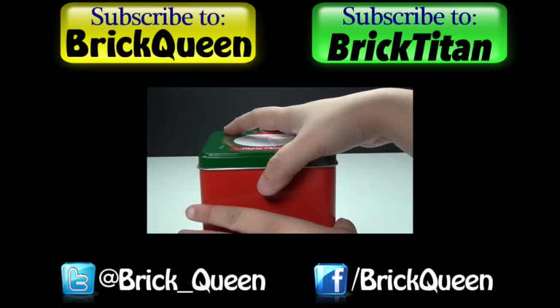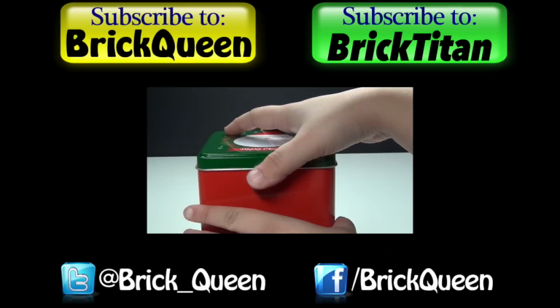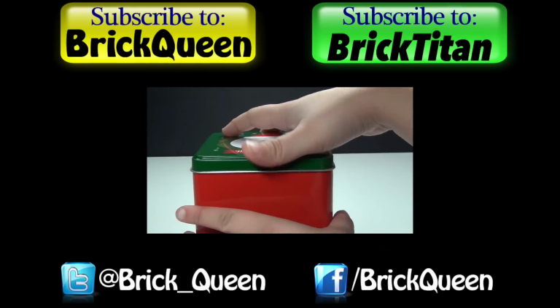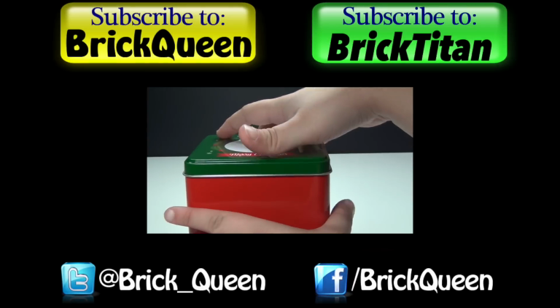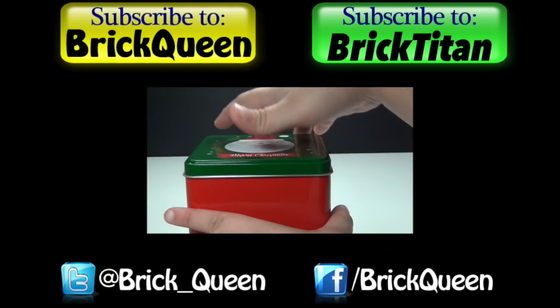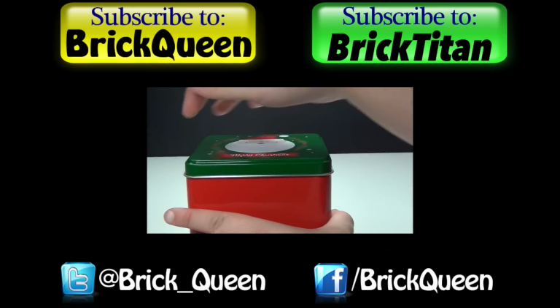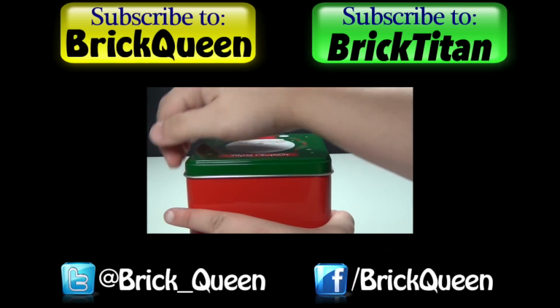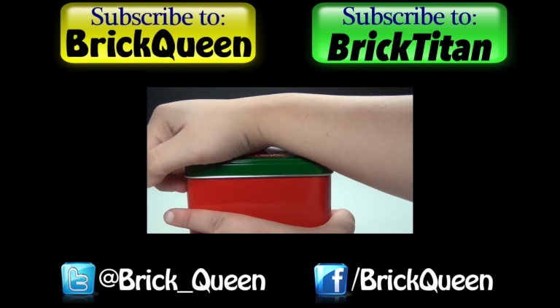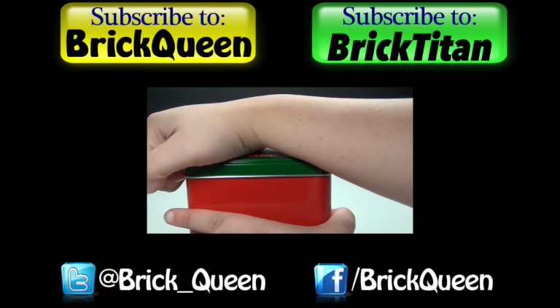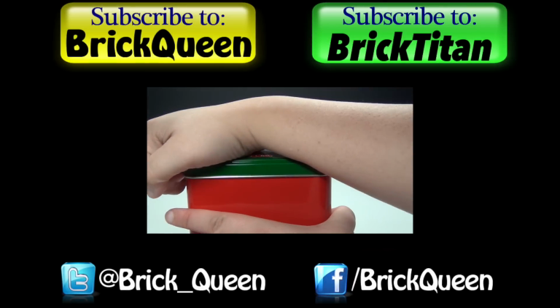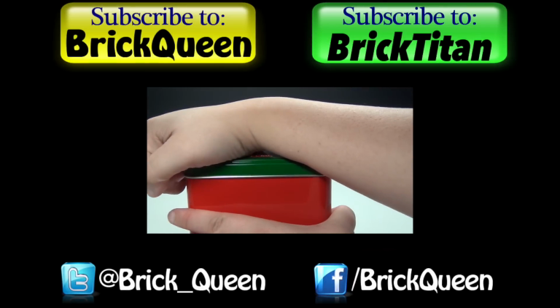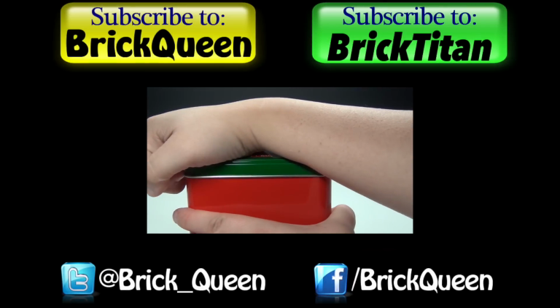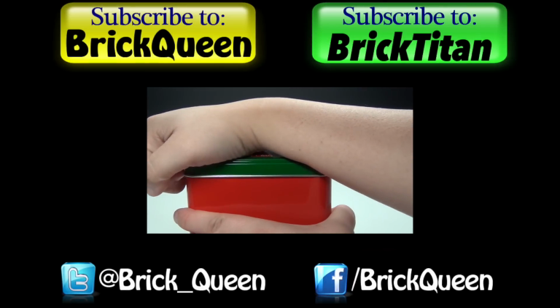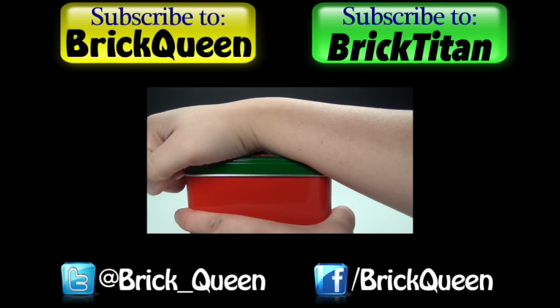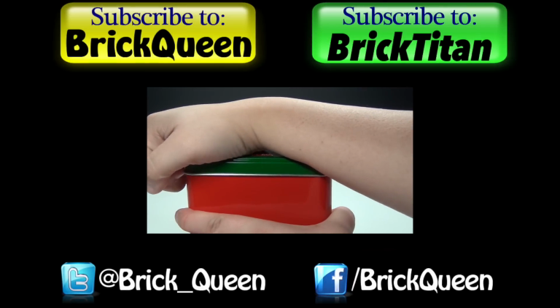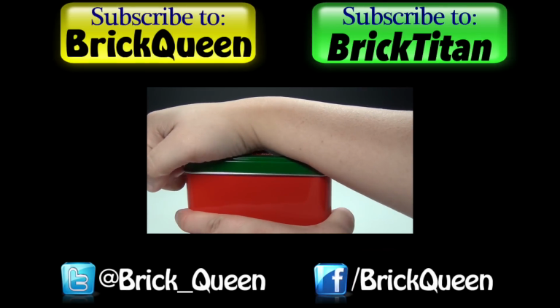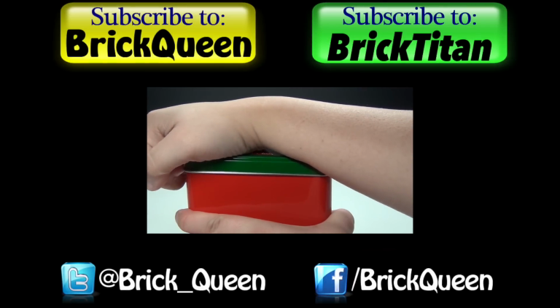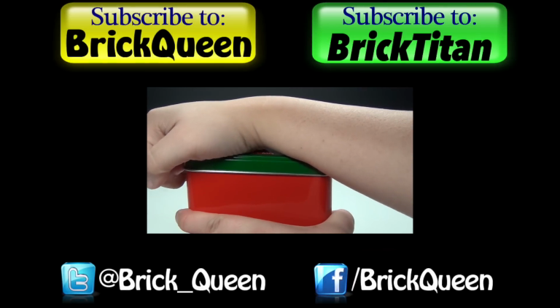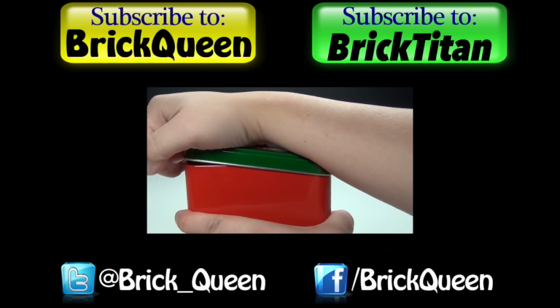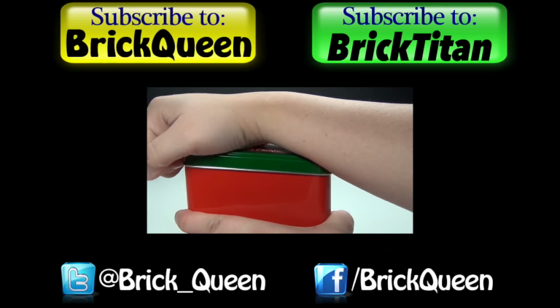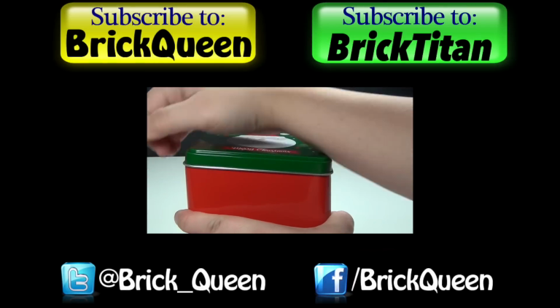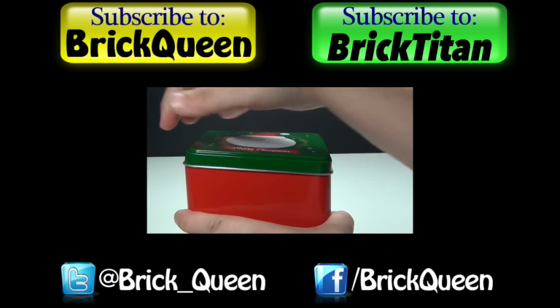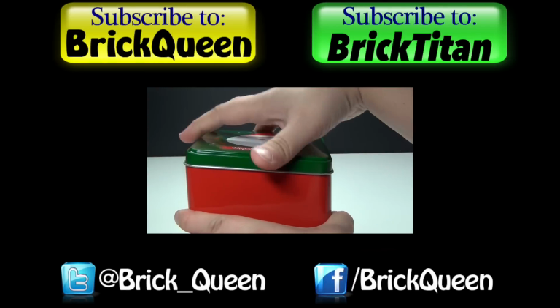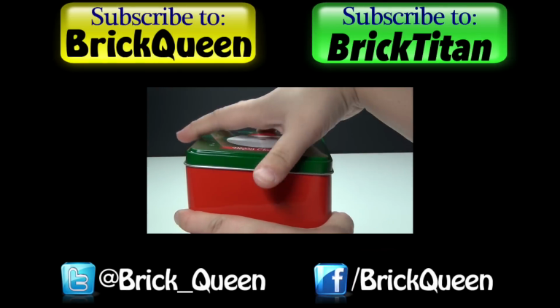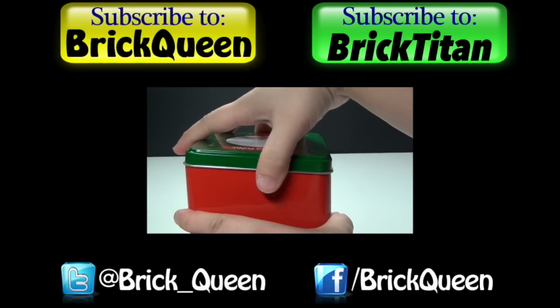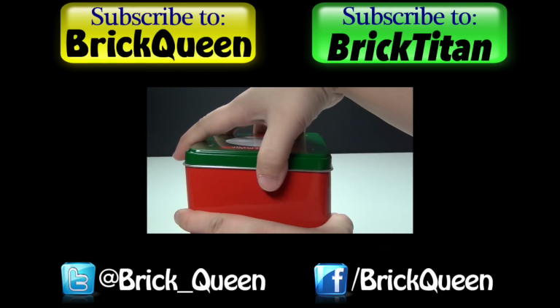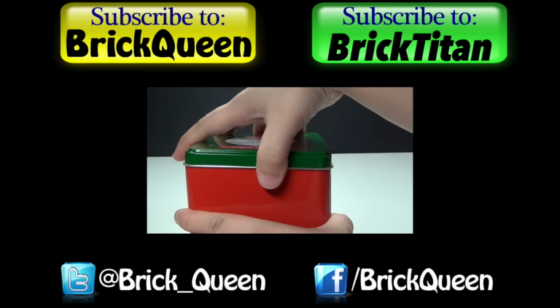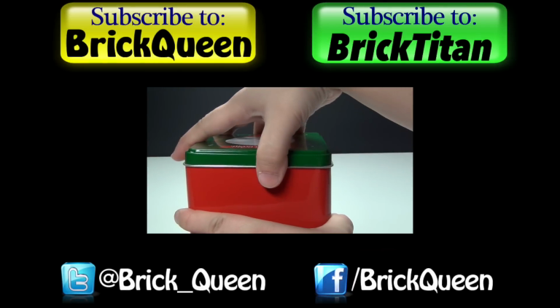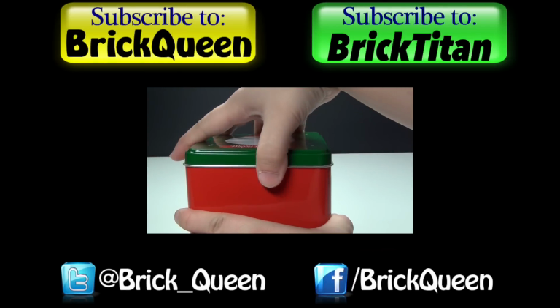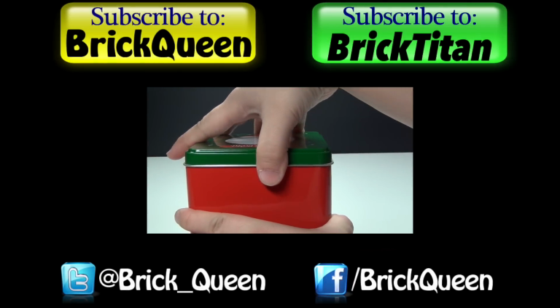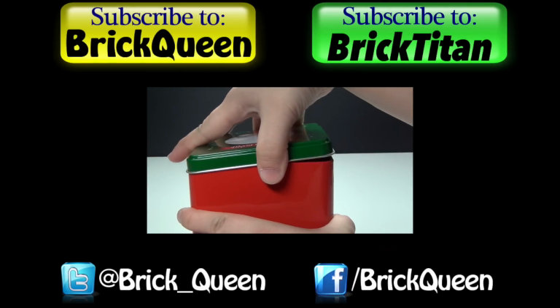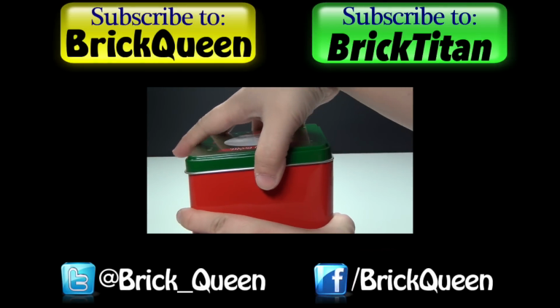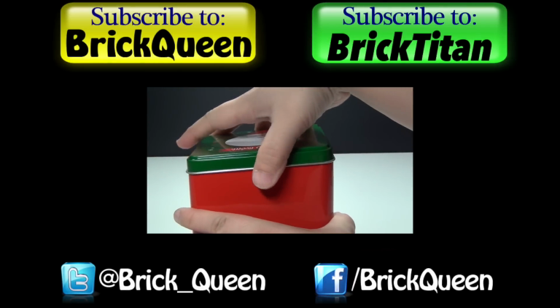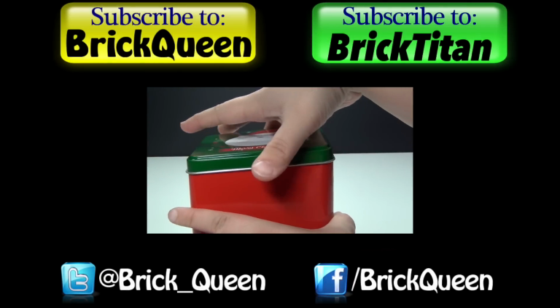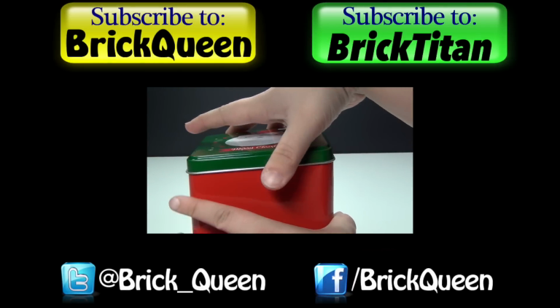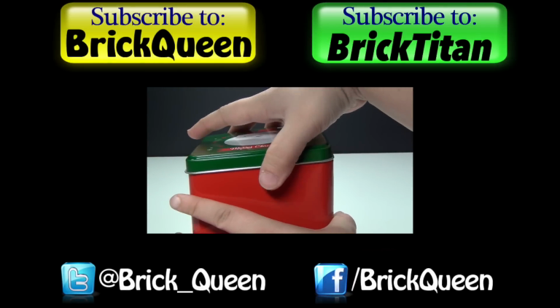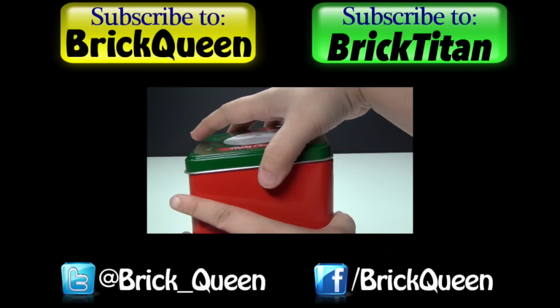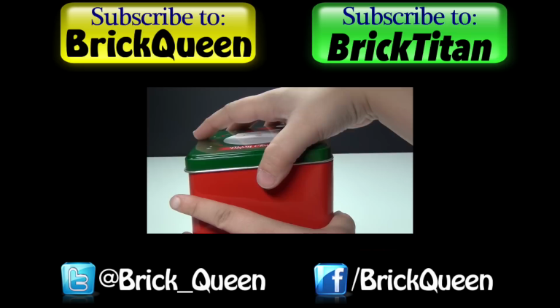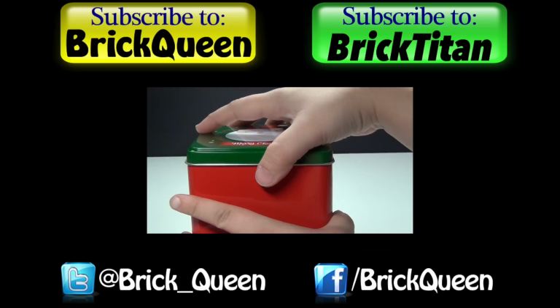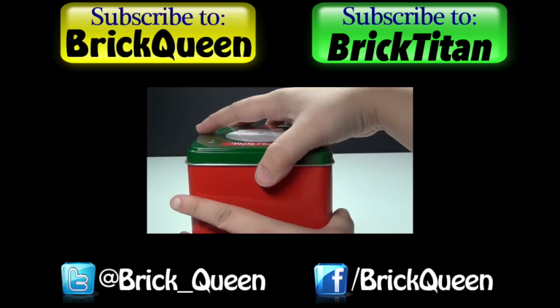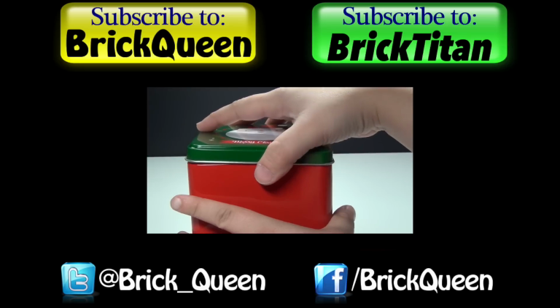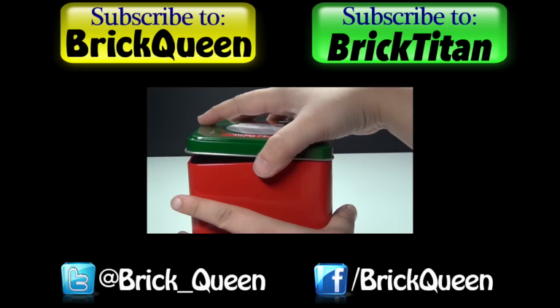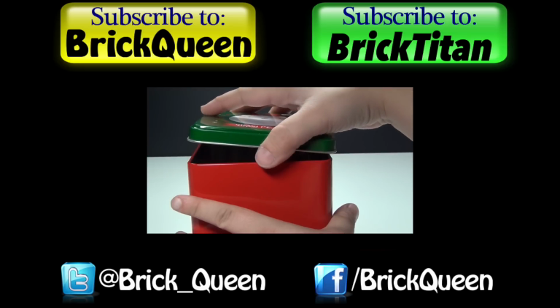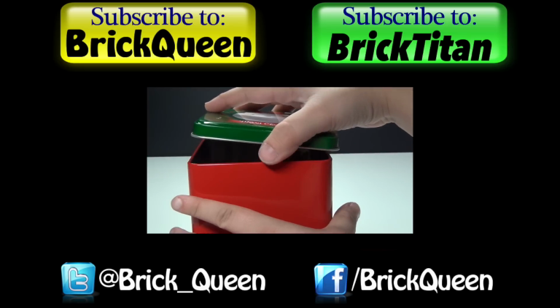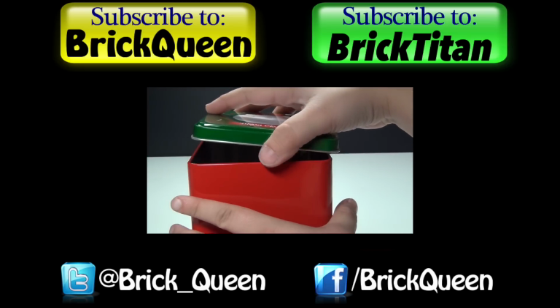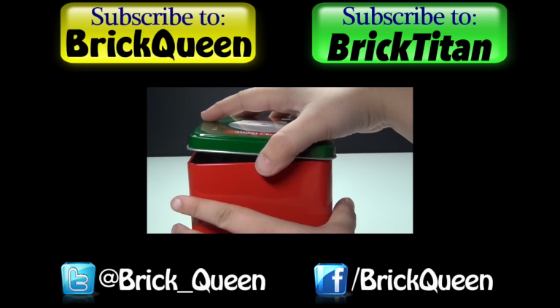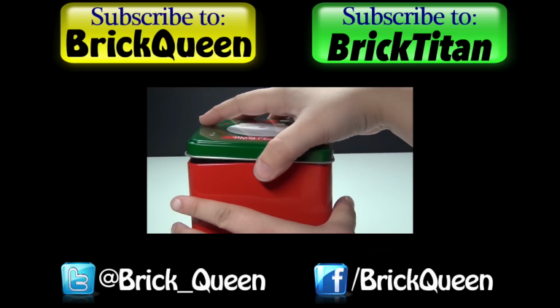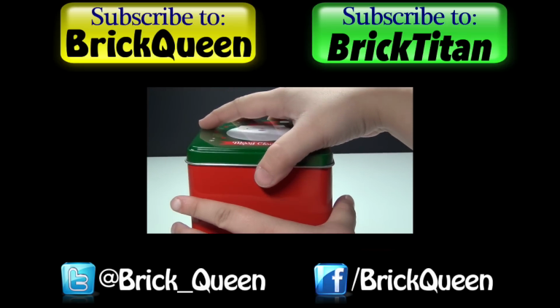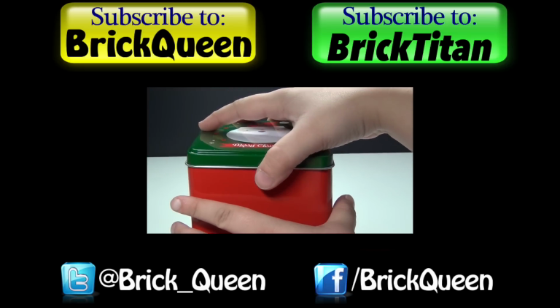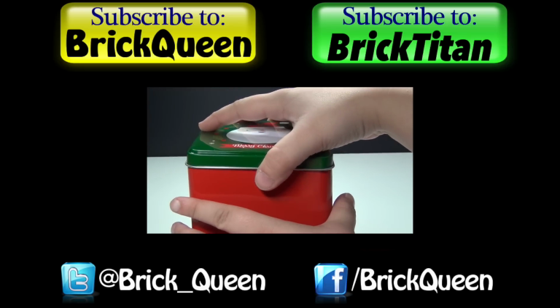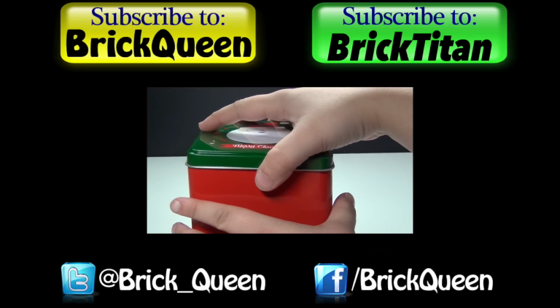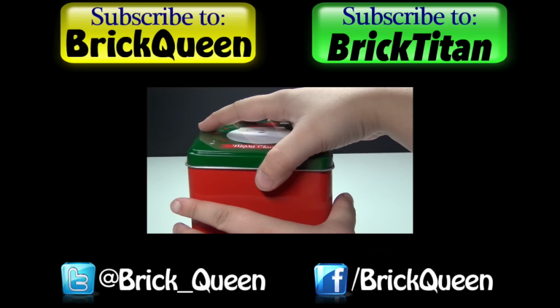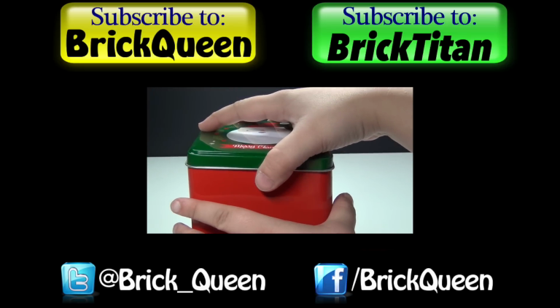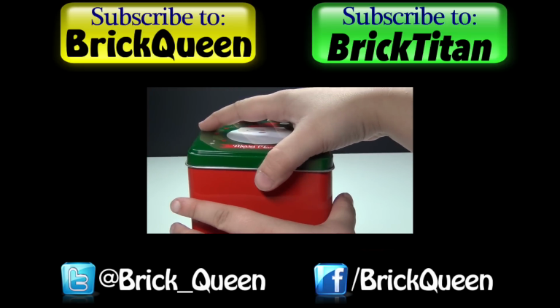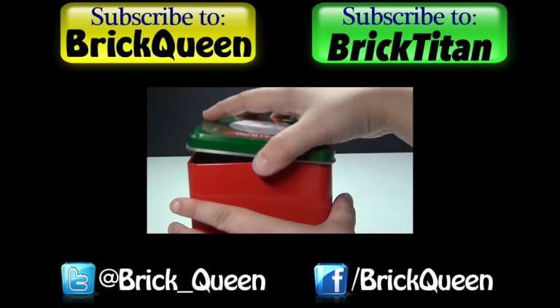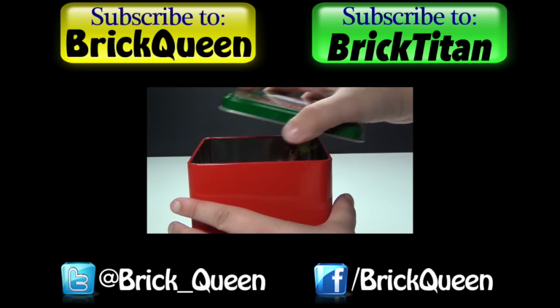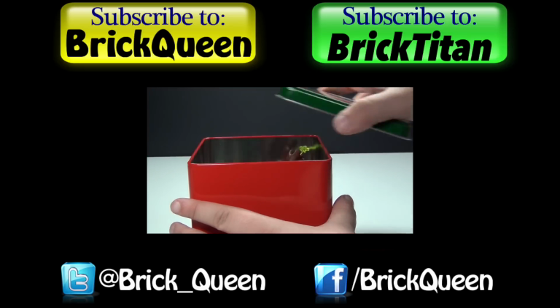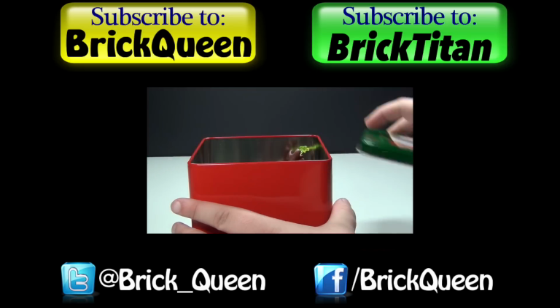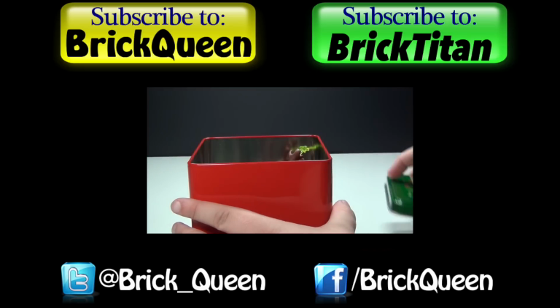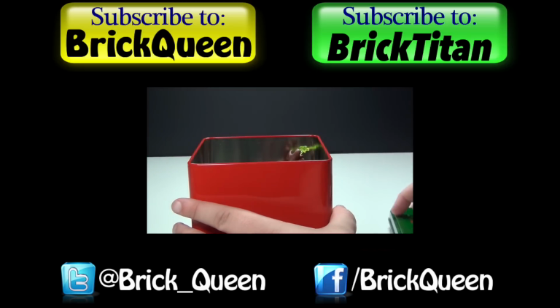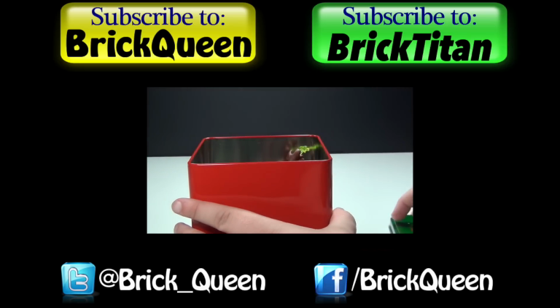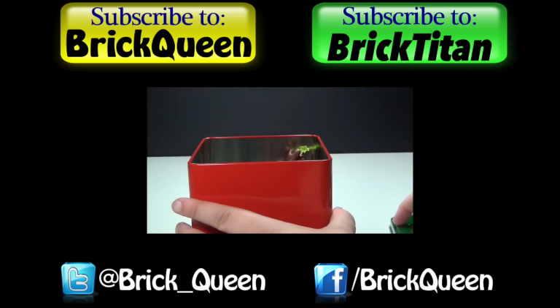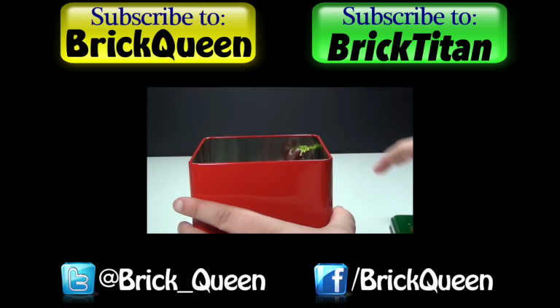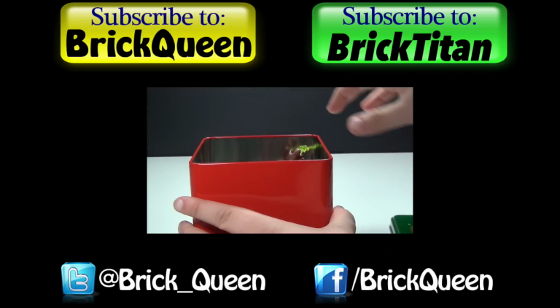Click here to check out more of this Advent Calendar, and don't forget to subscribe to me and Brick Titan for more Advent Calendars.